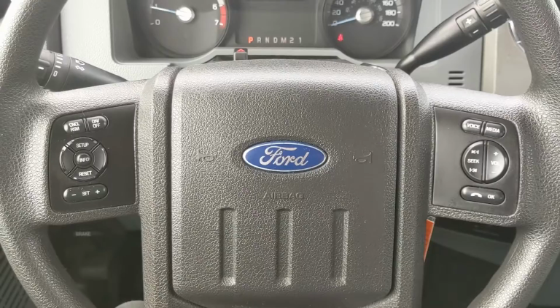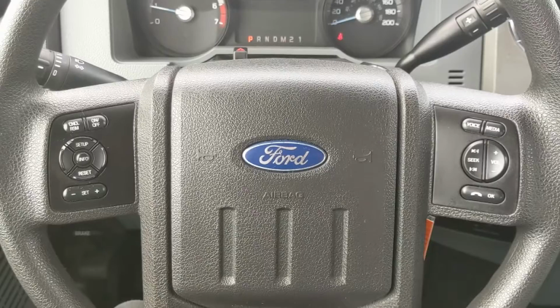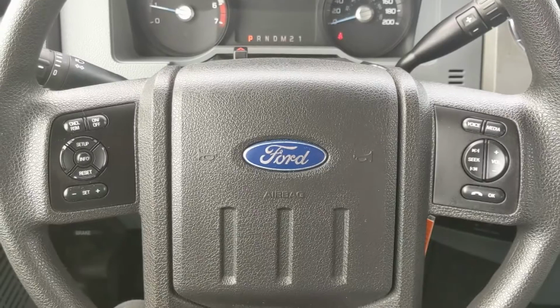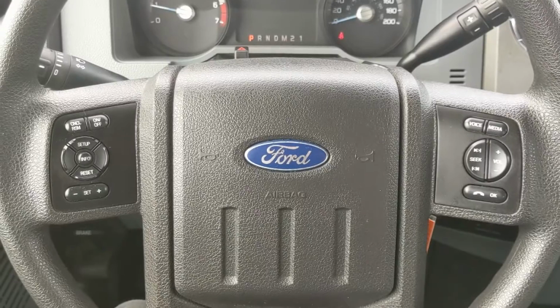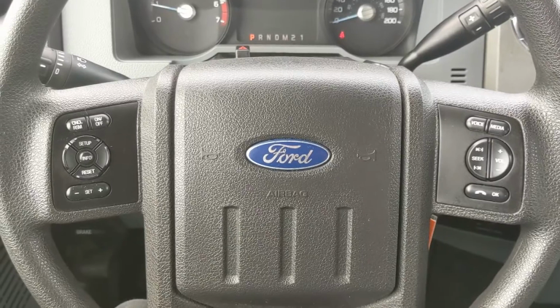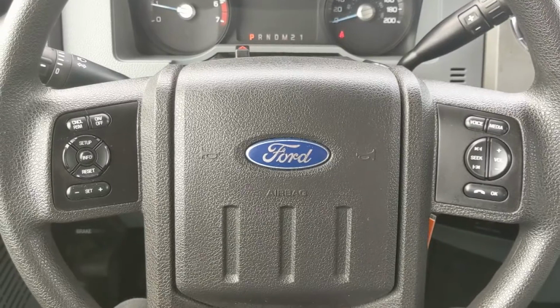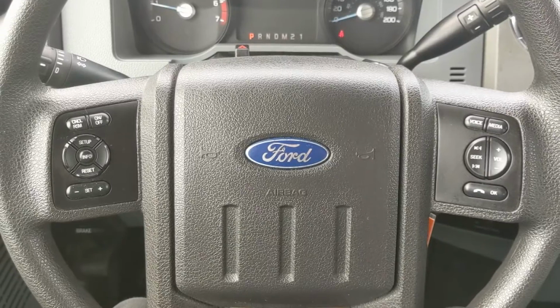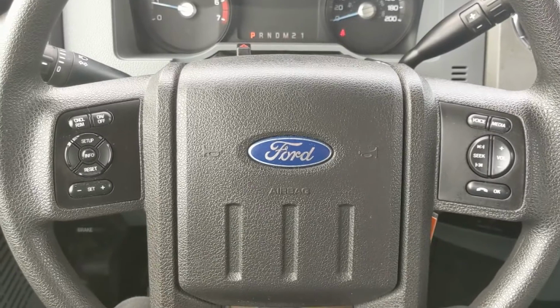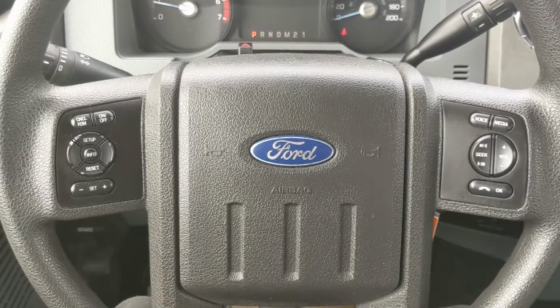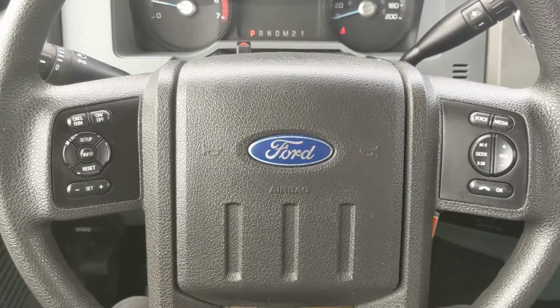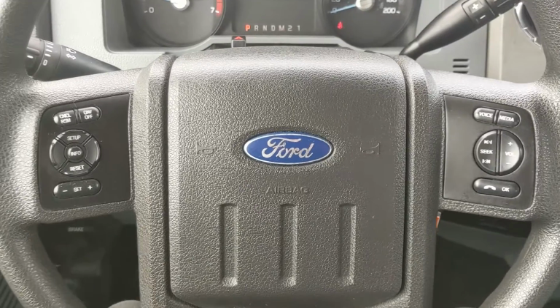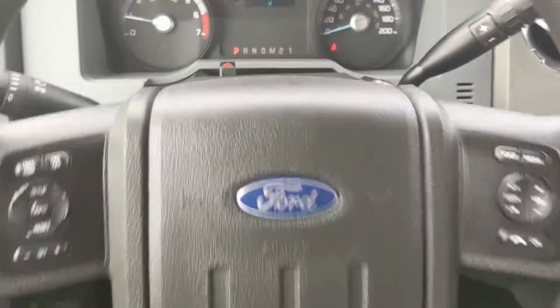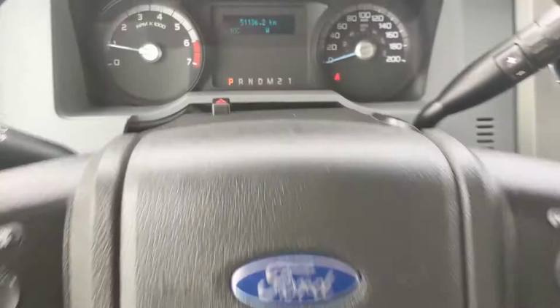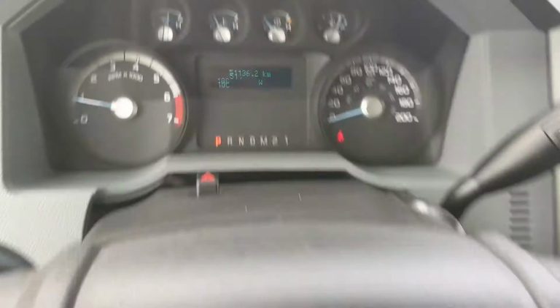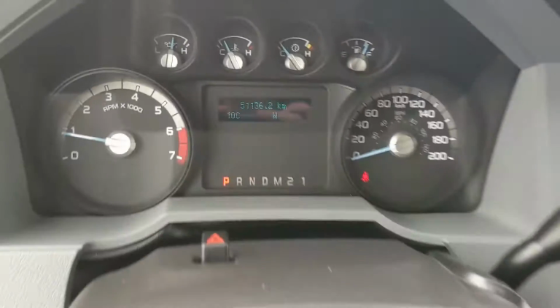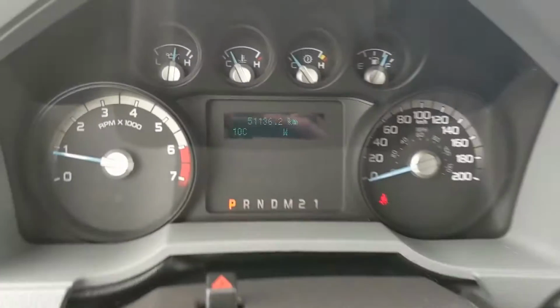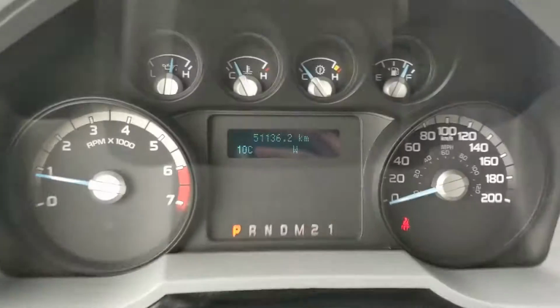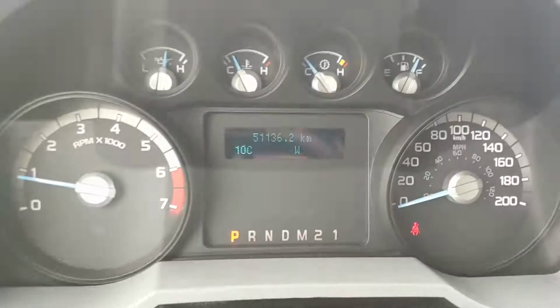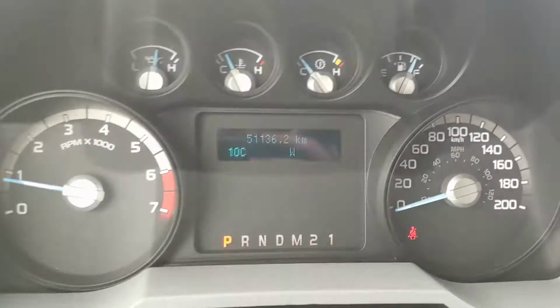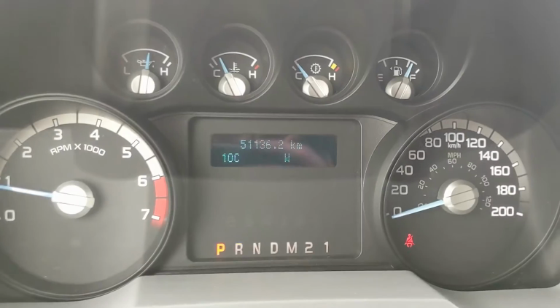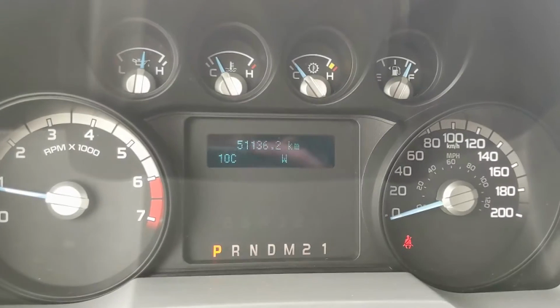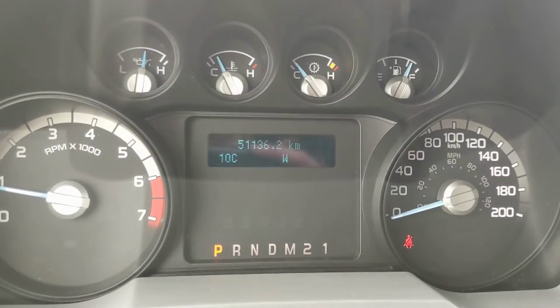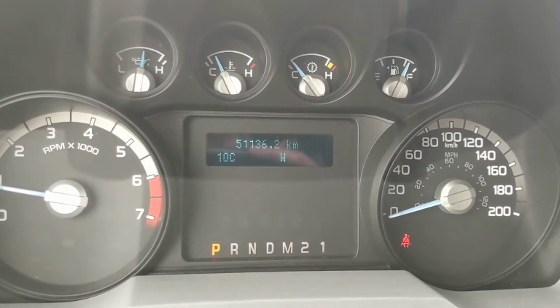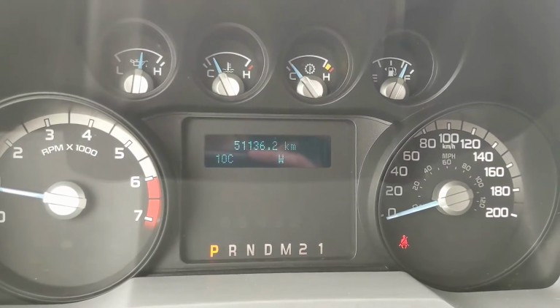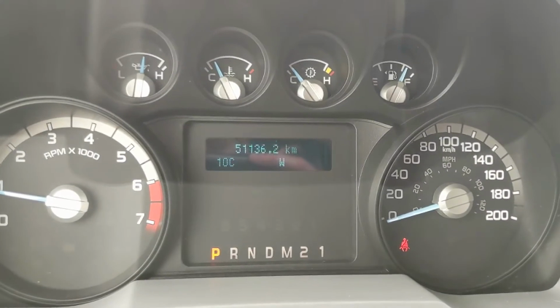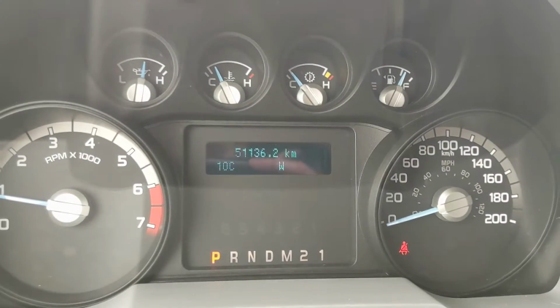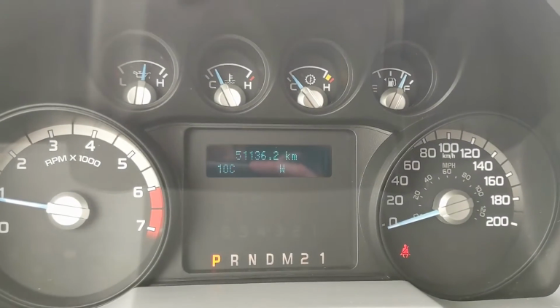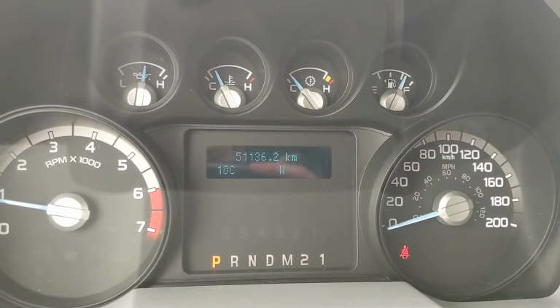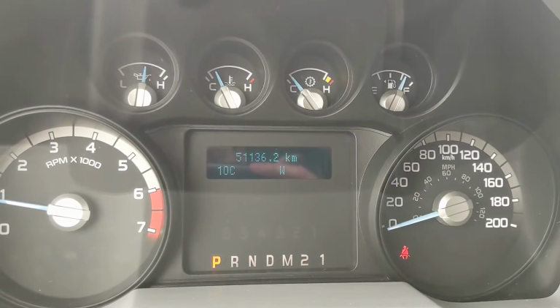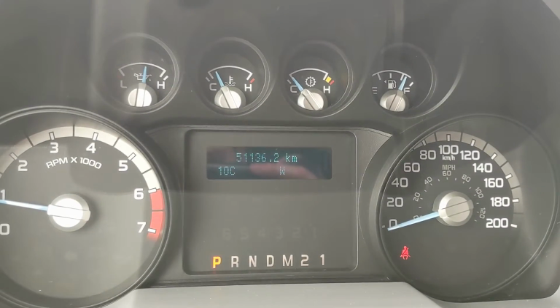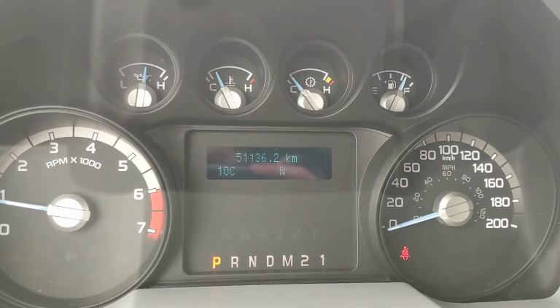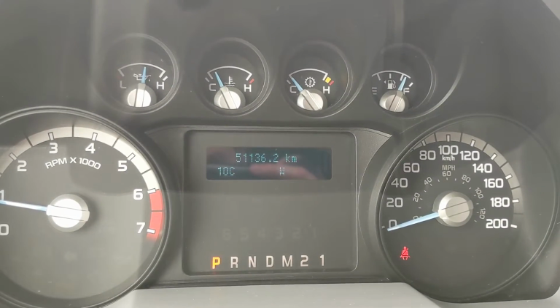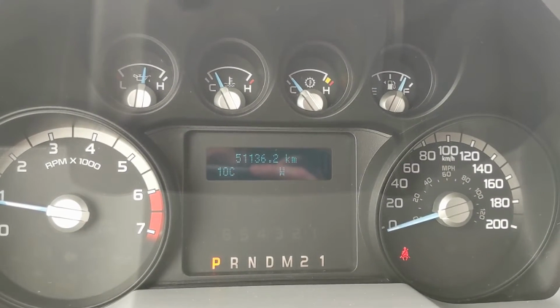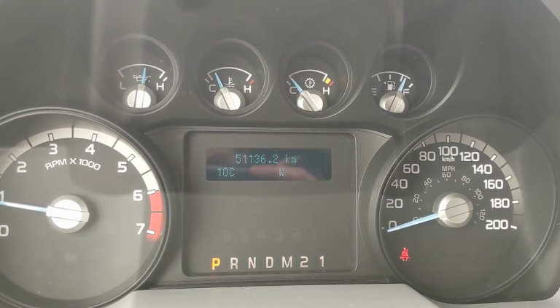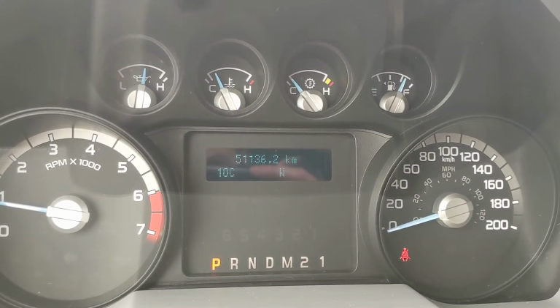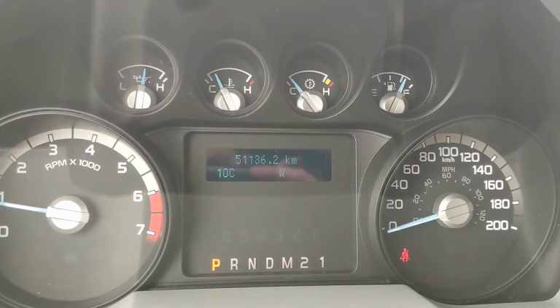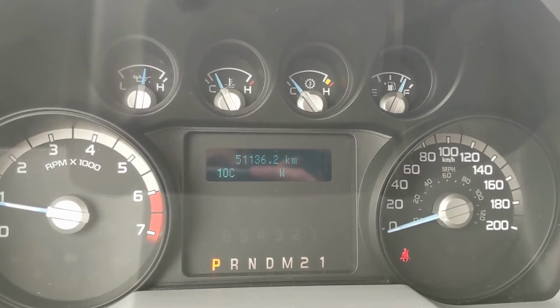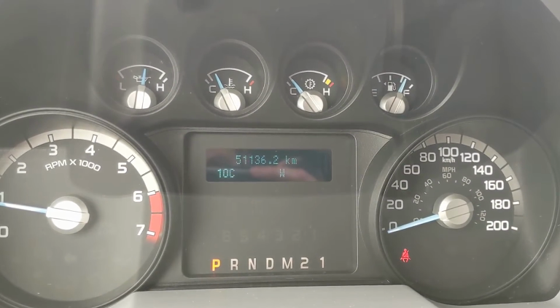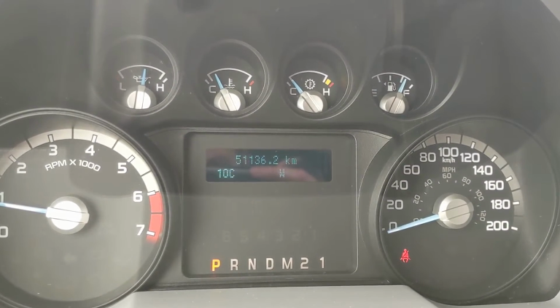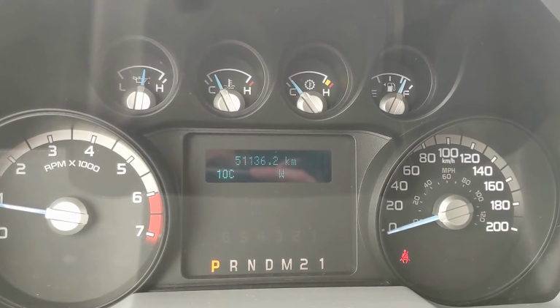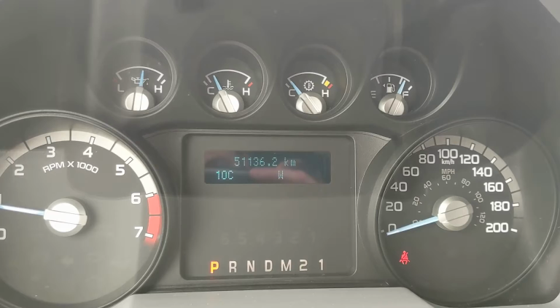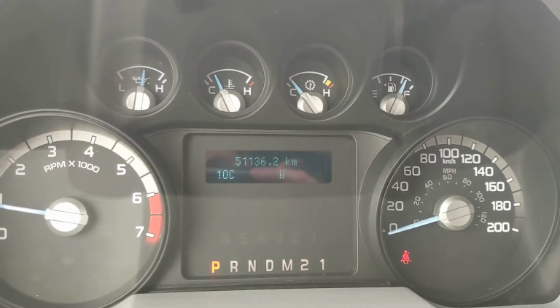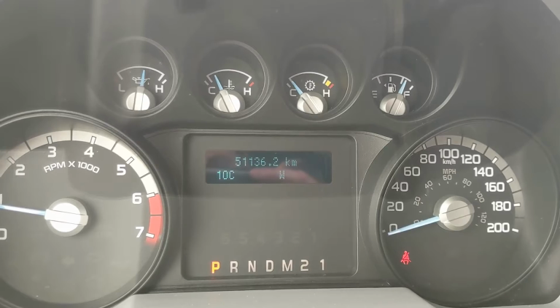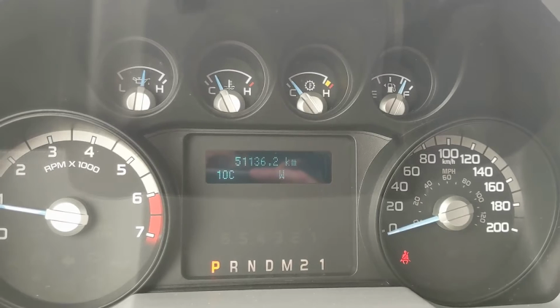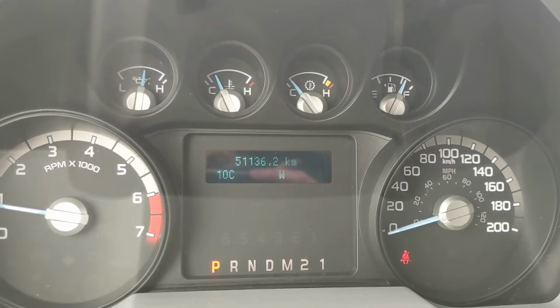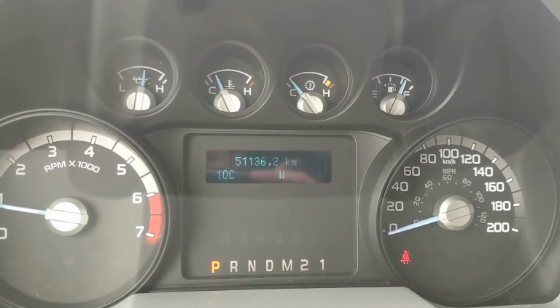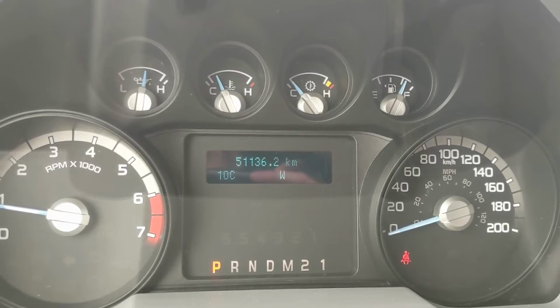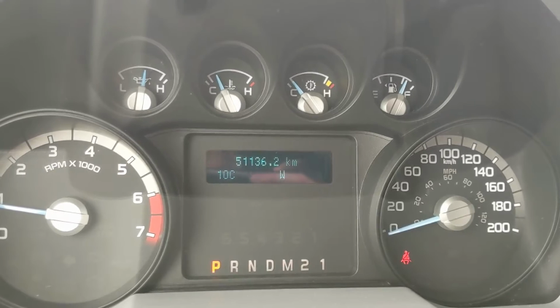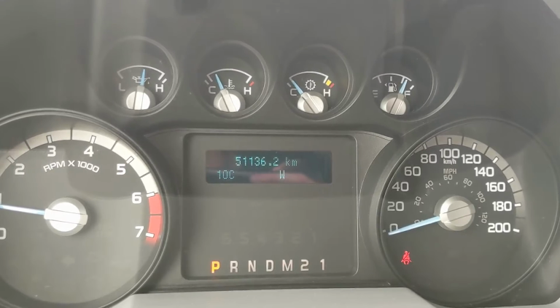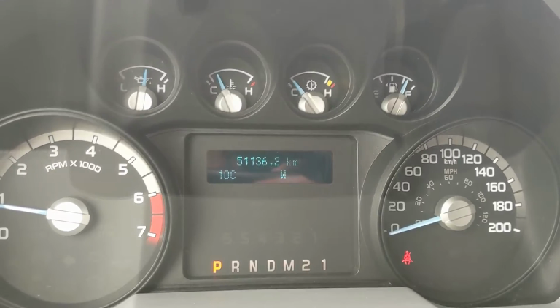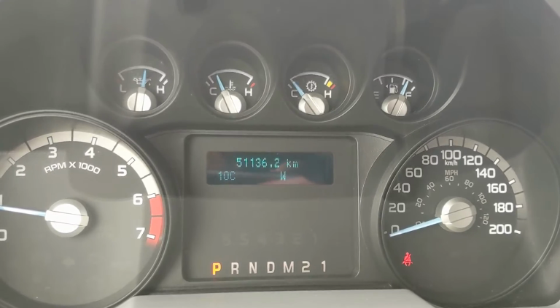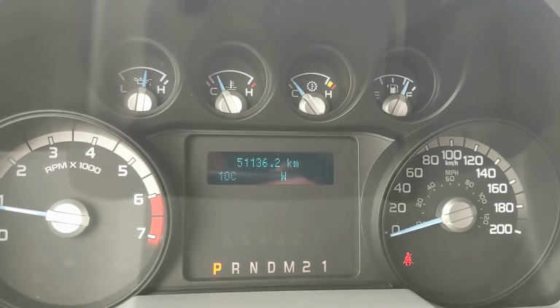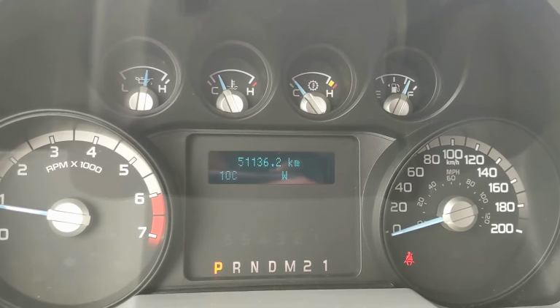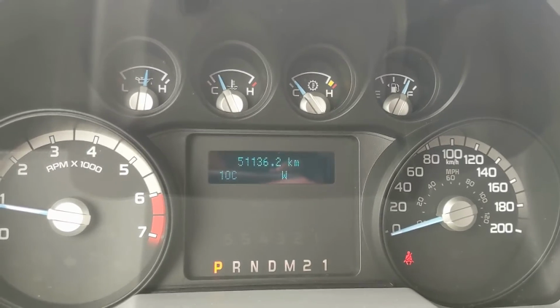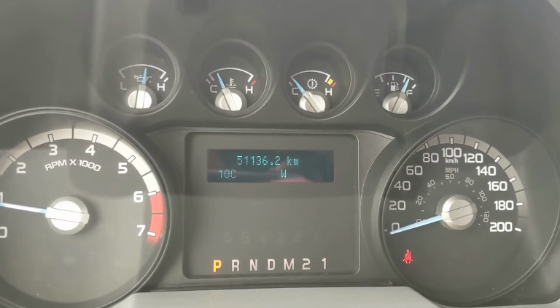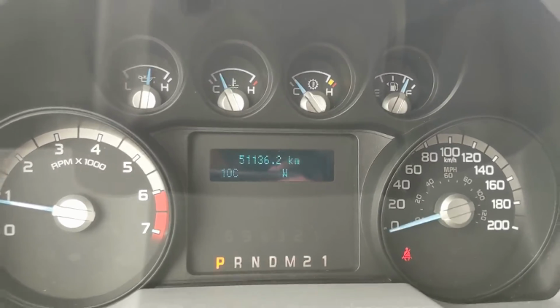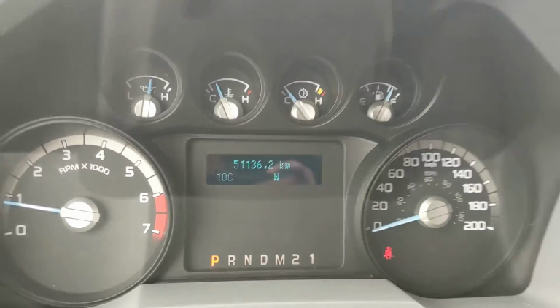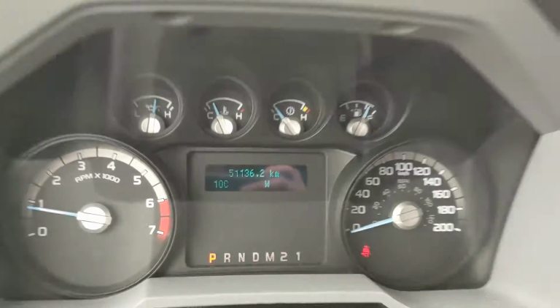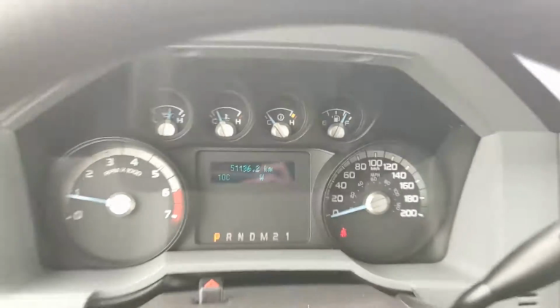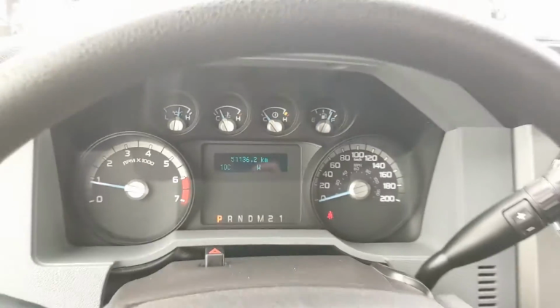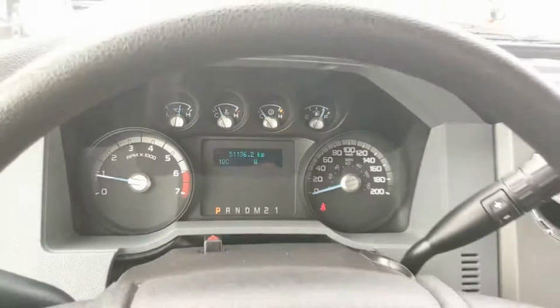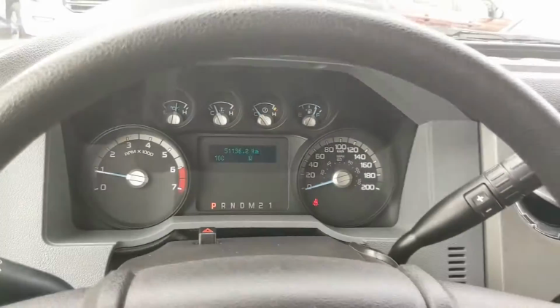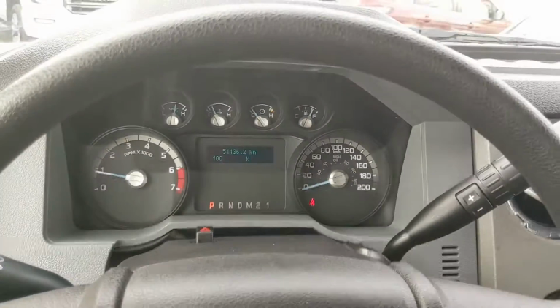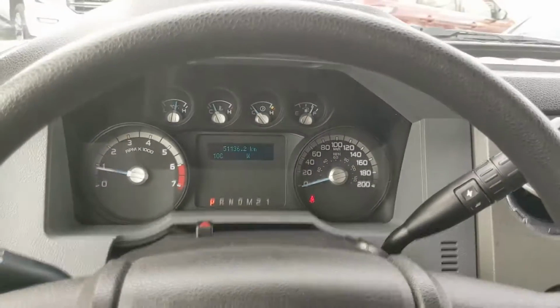Sitting in the truck with it running, you can see it's sitting at only 51,136 kilometers — surprisingly low for the year.